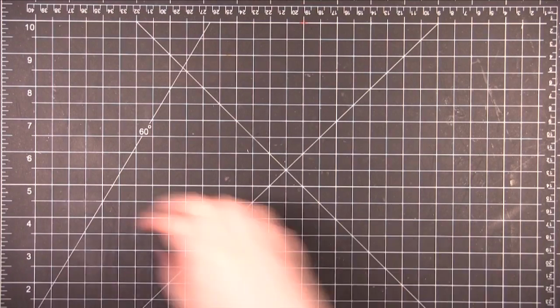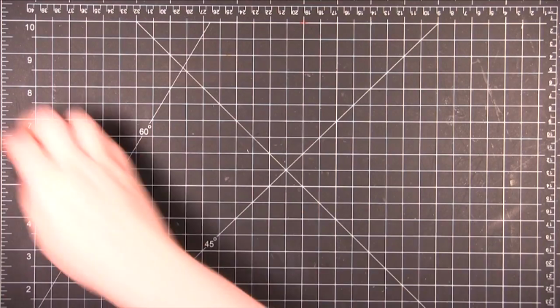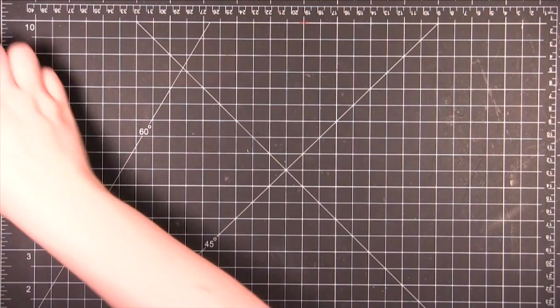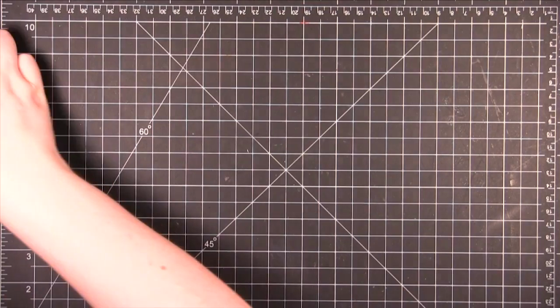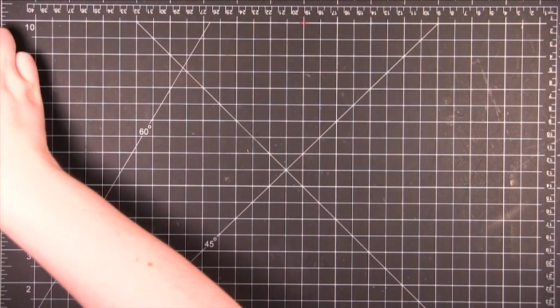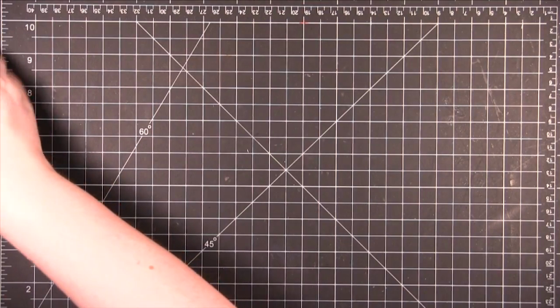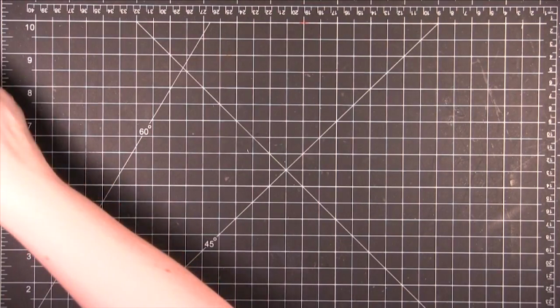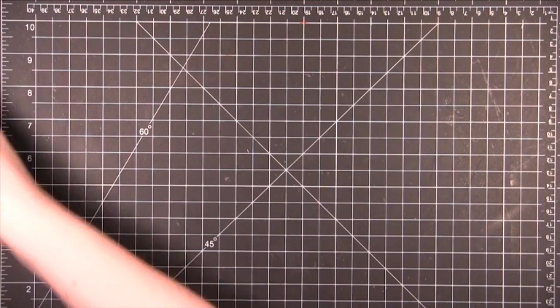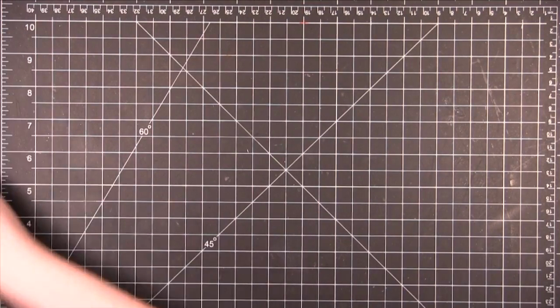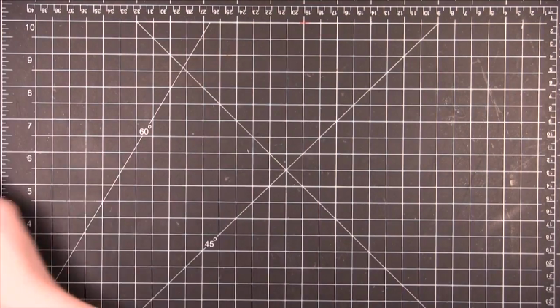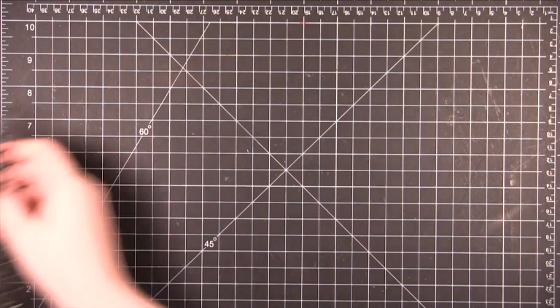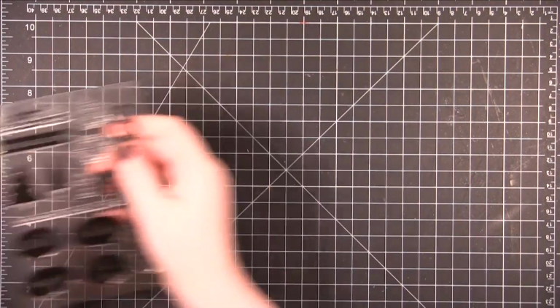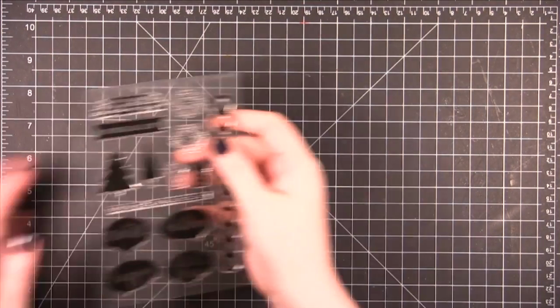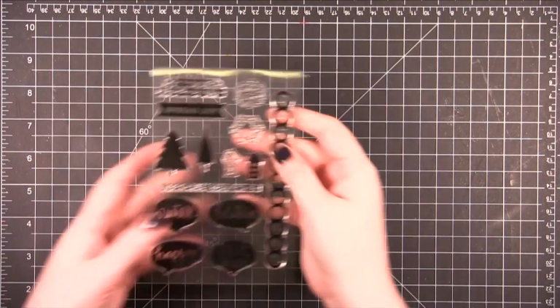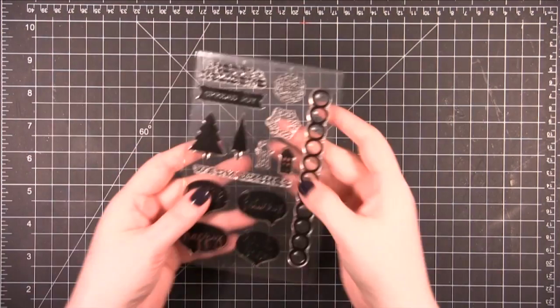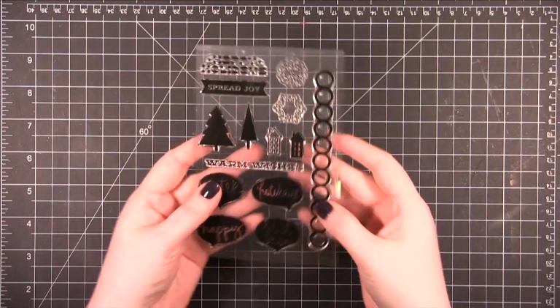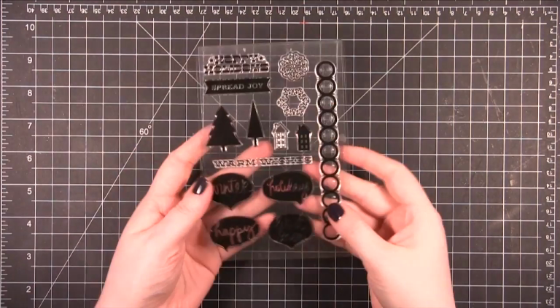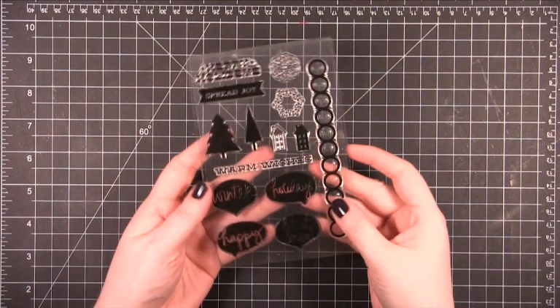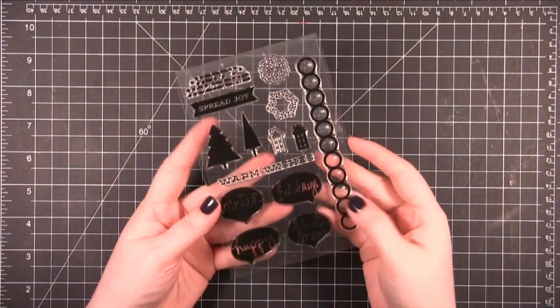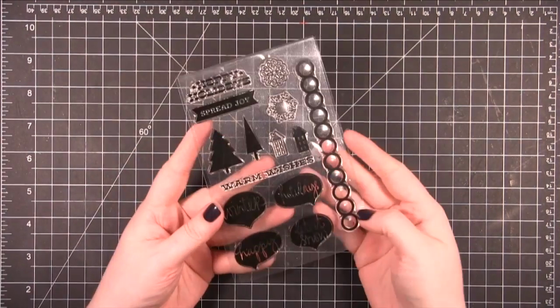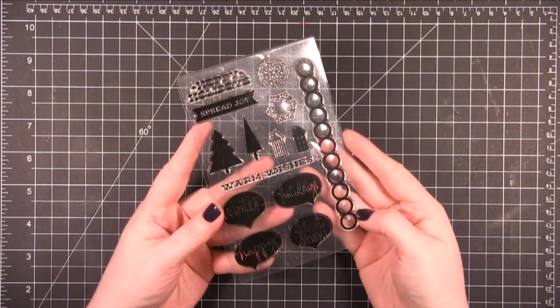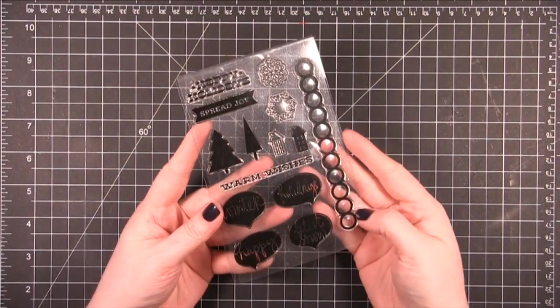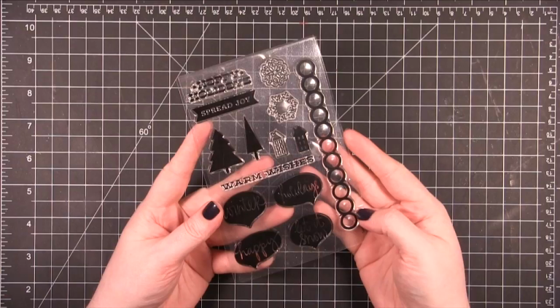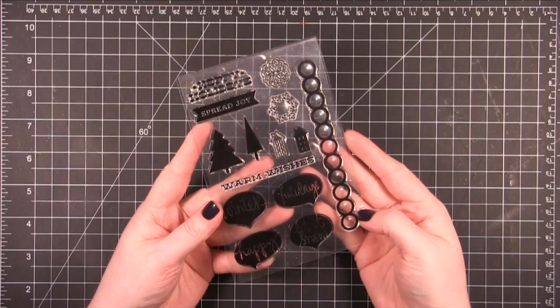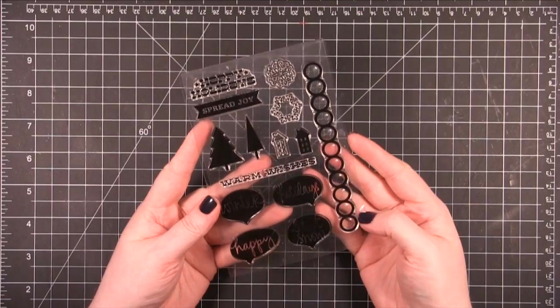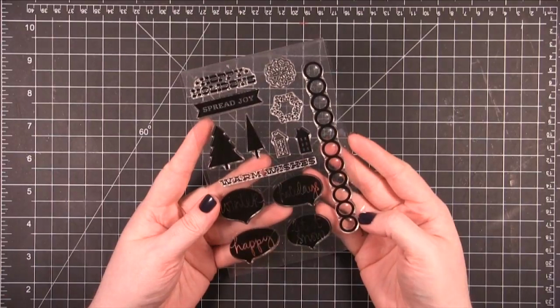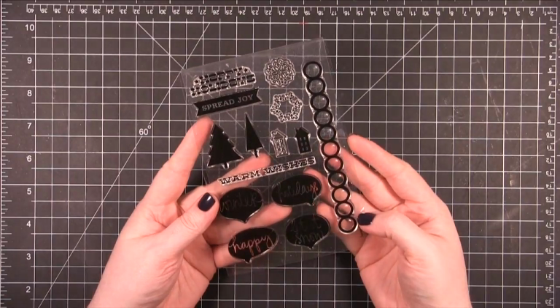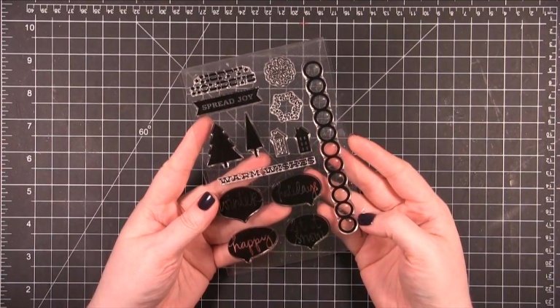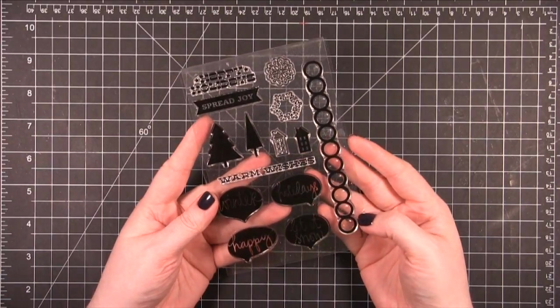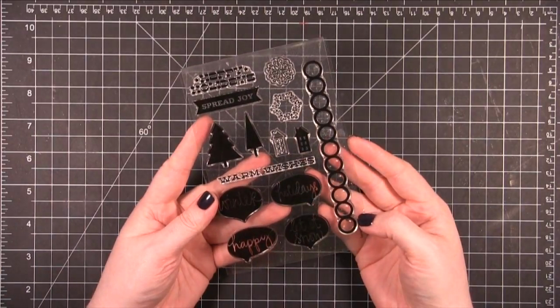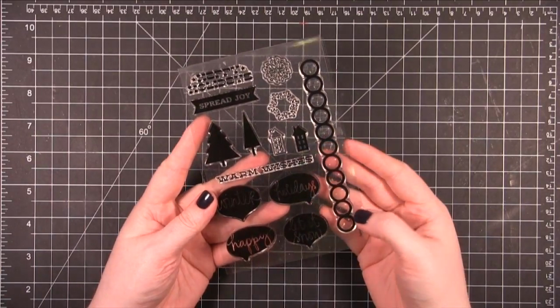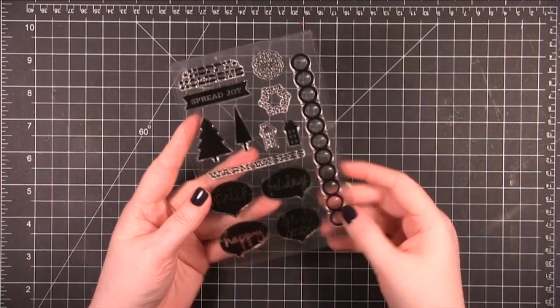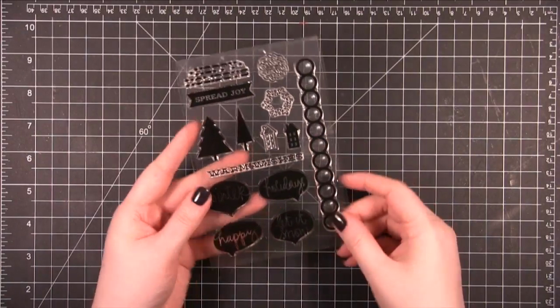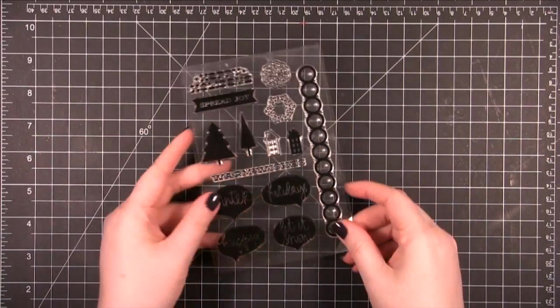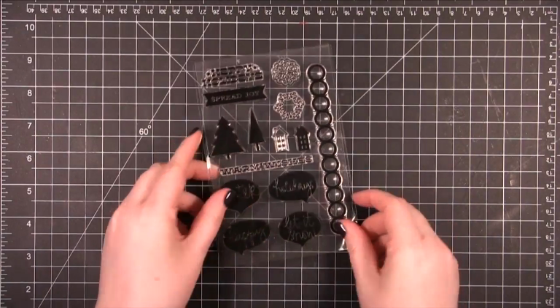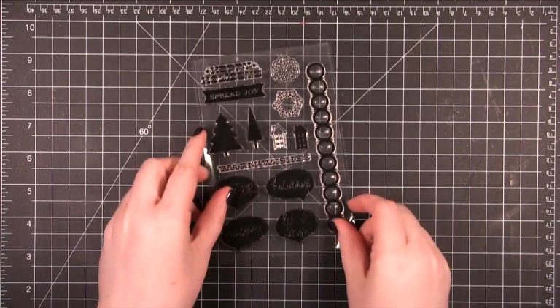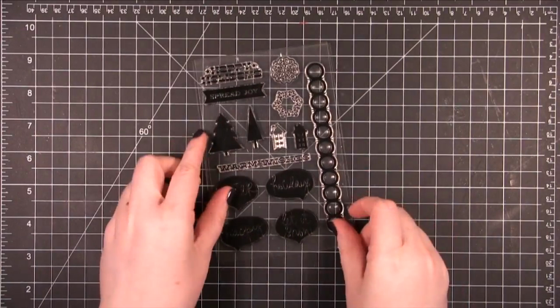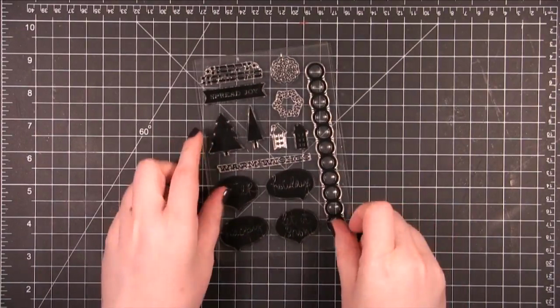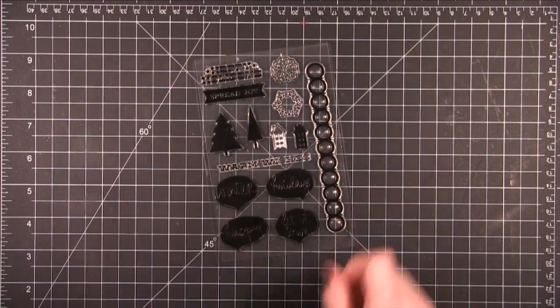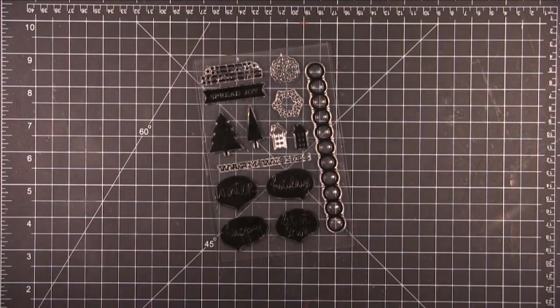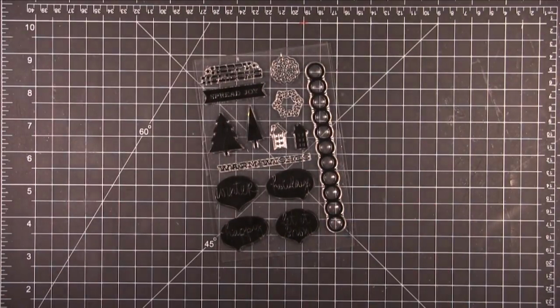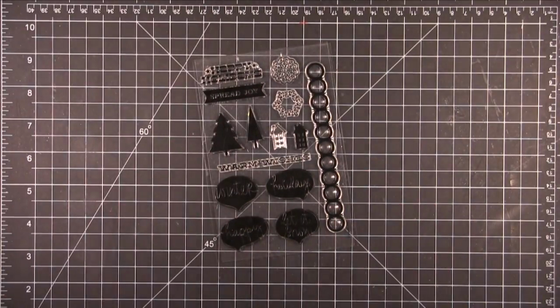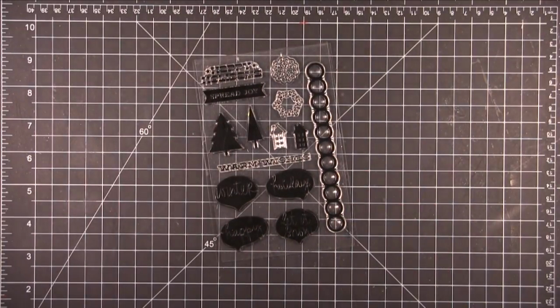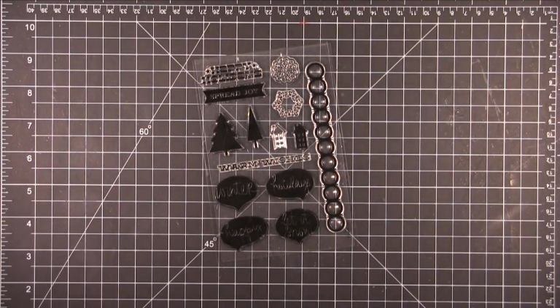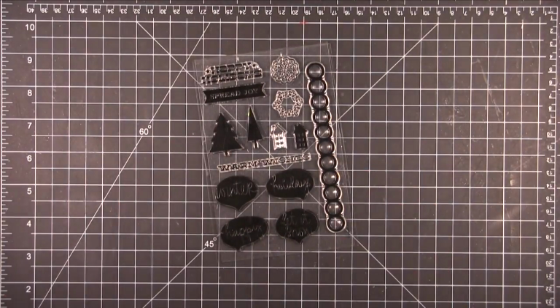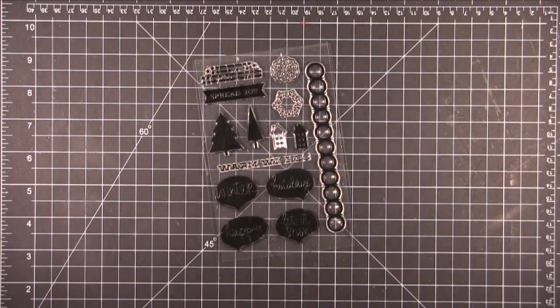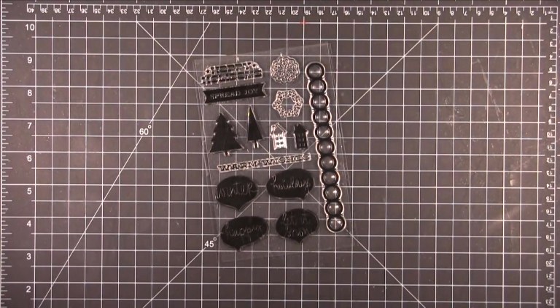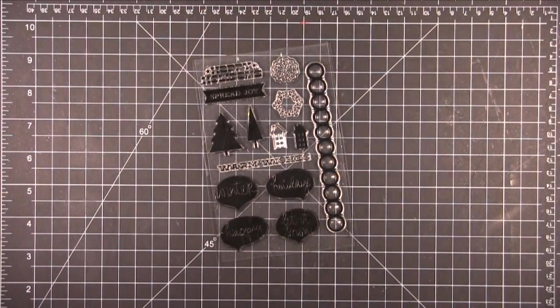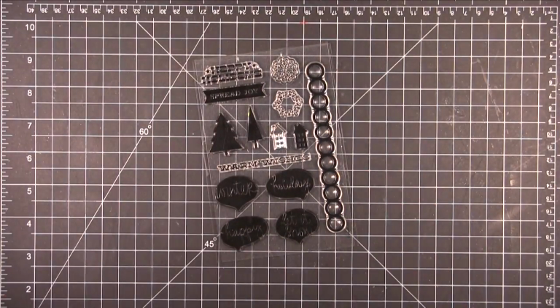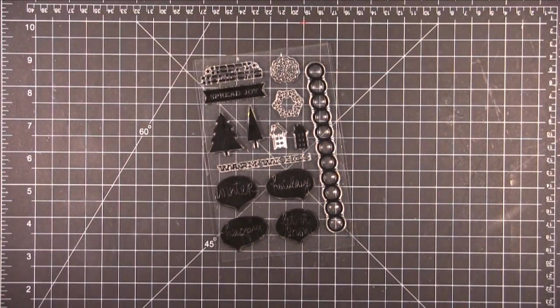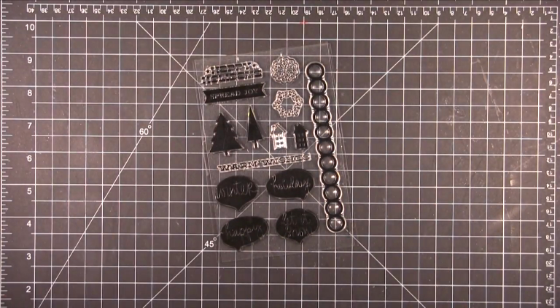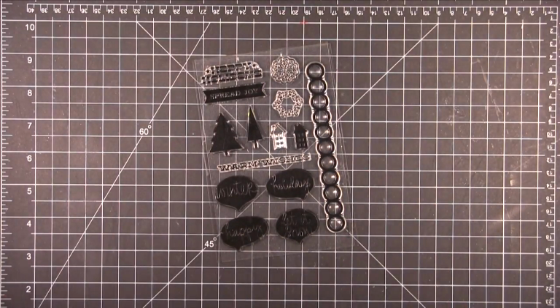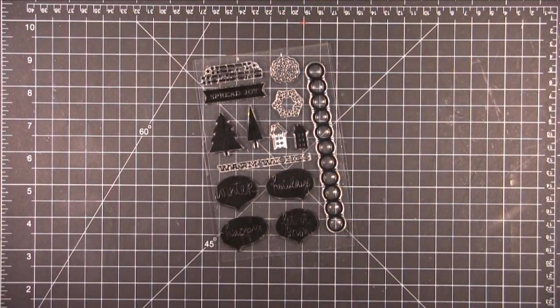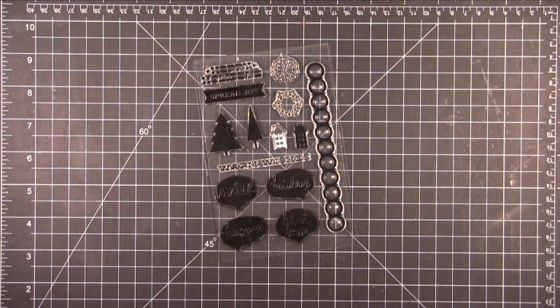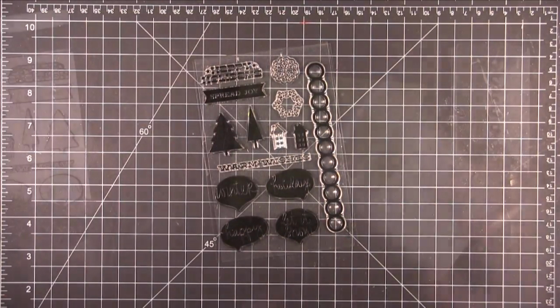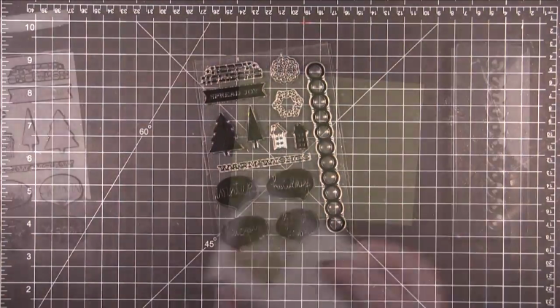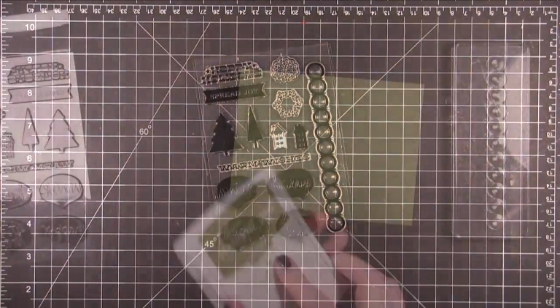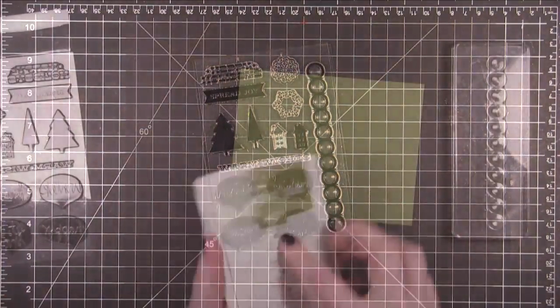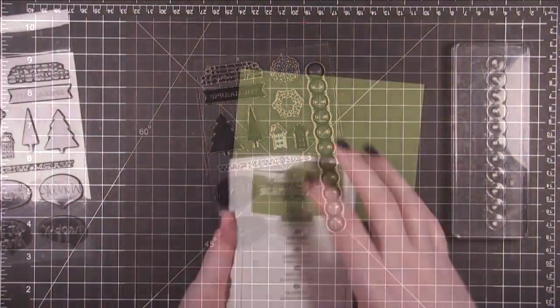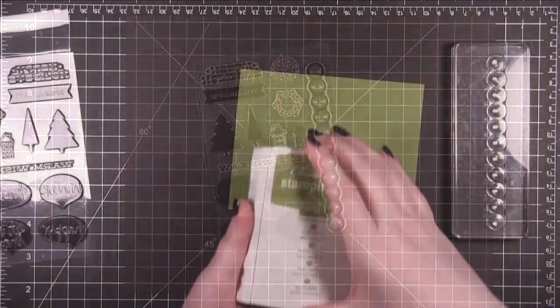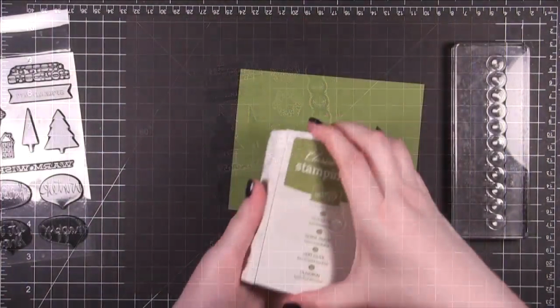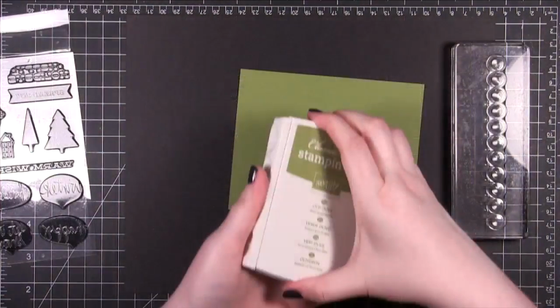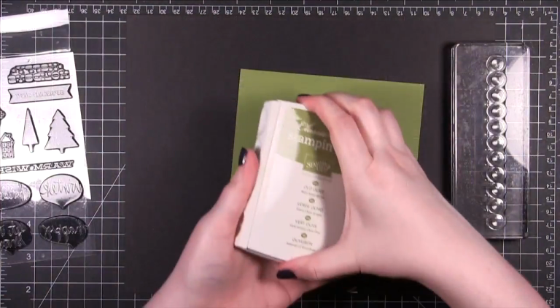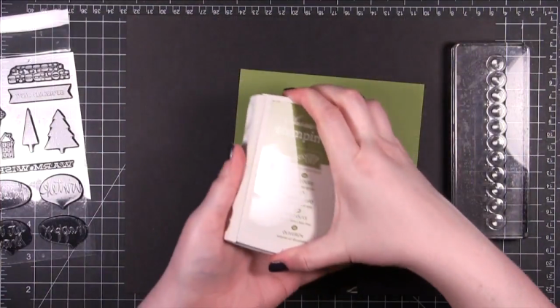Hi everyone. Welcome to Day 19 of the Holiday Card Series. I'm going to be using this stamp set today. It's from Hero Arts and Studio Calico.